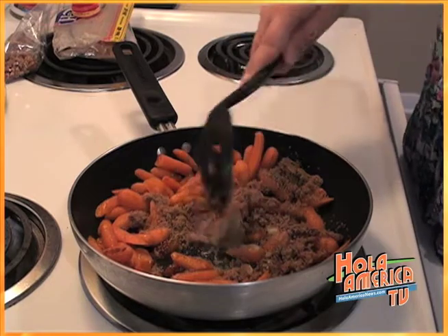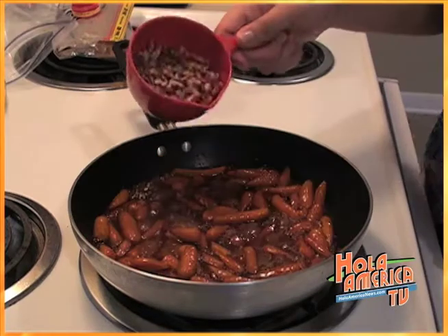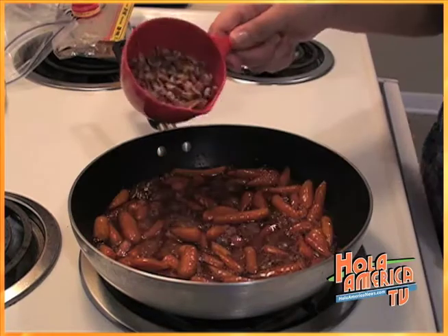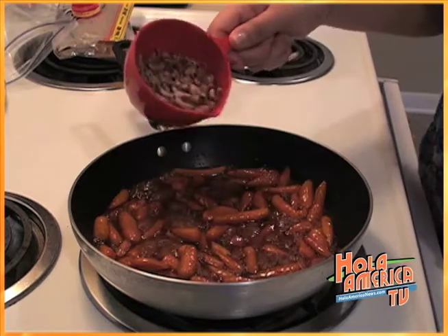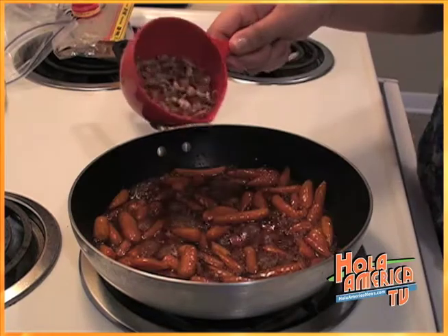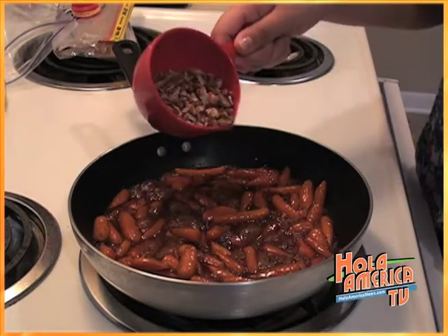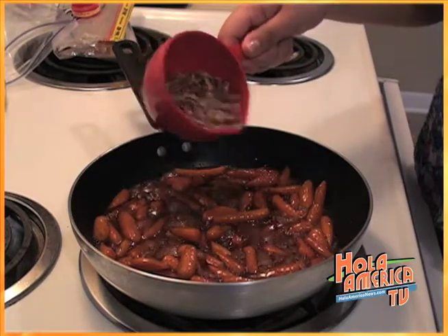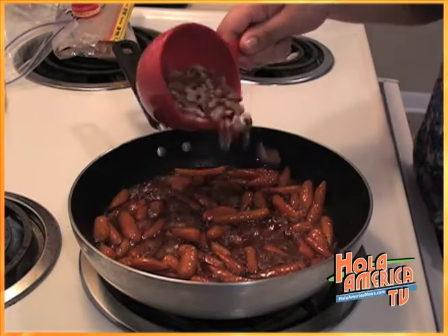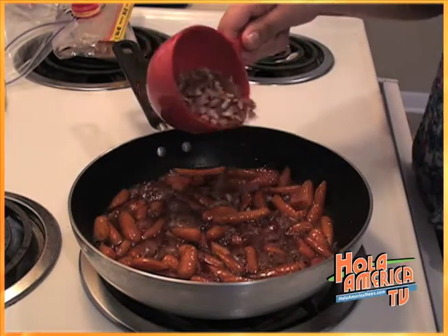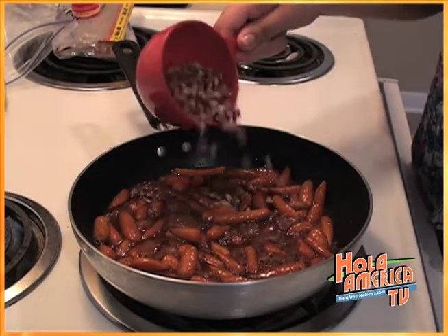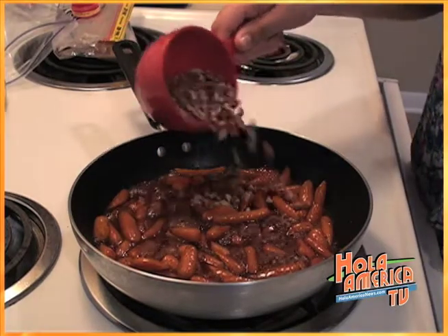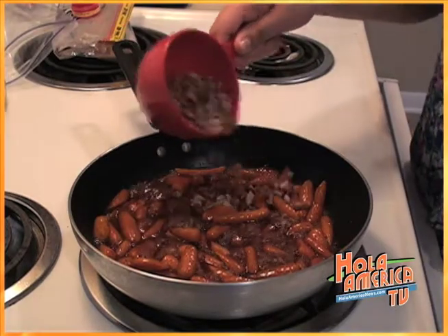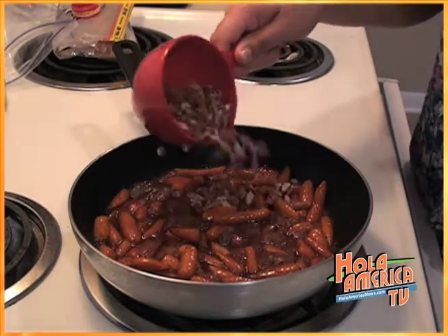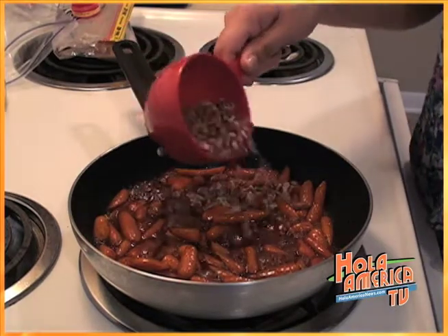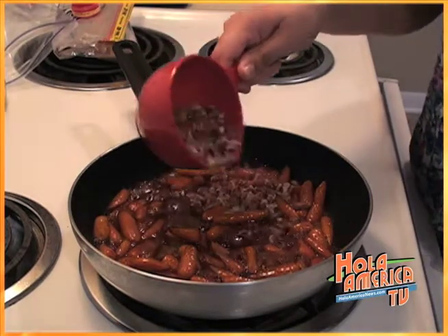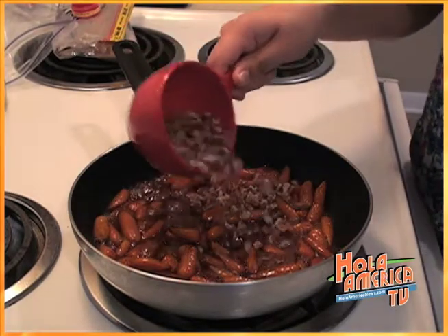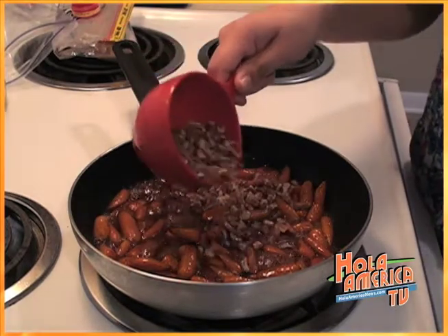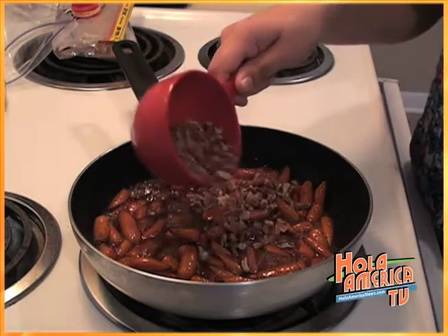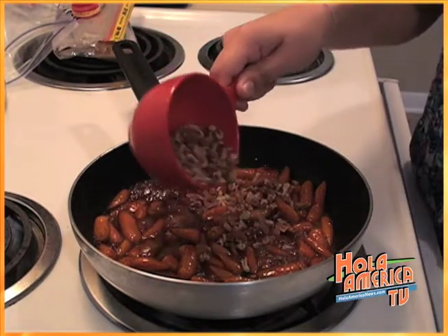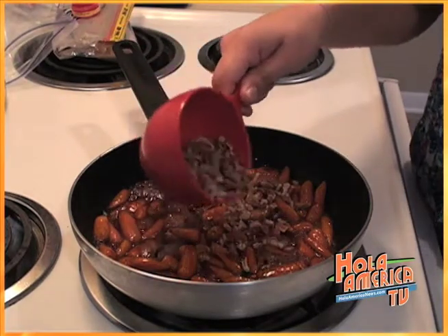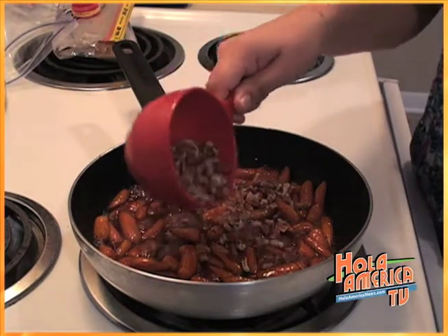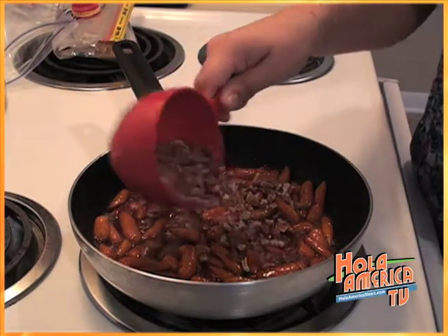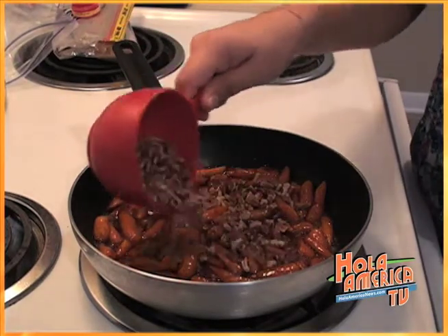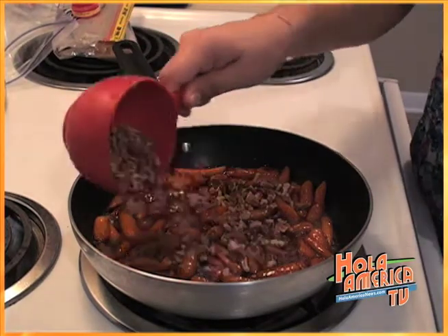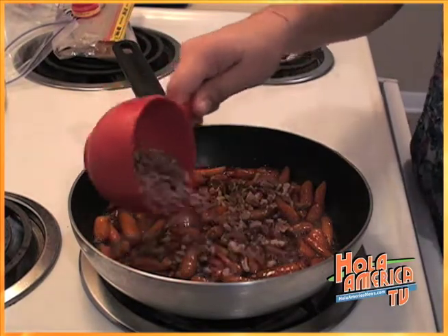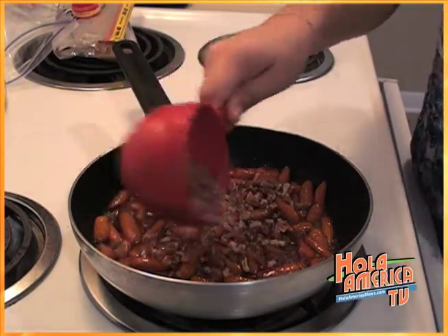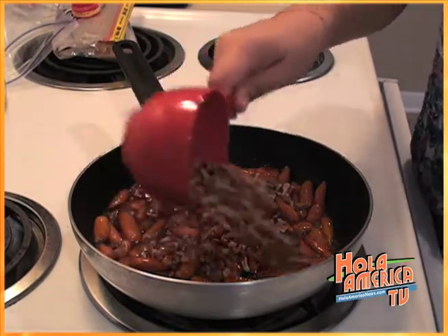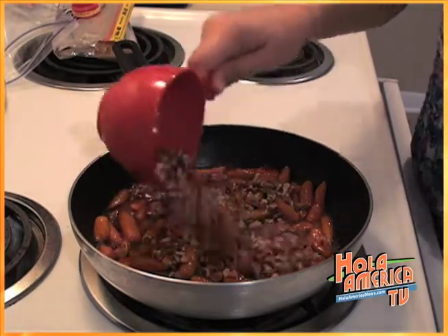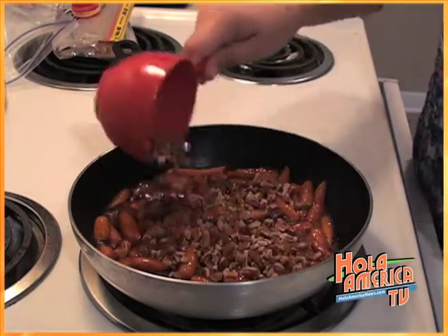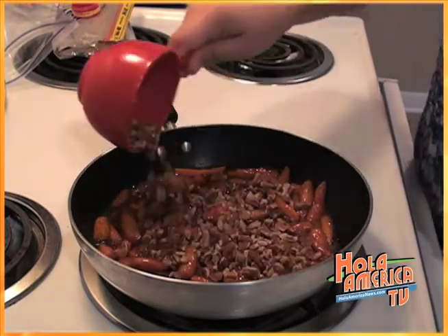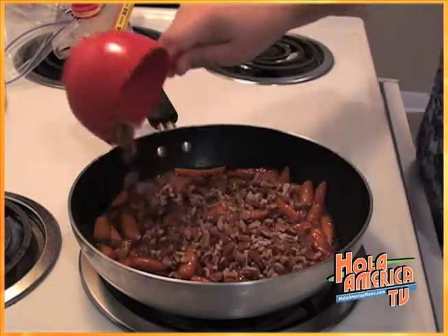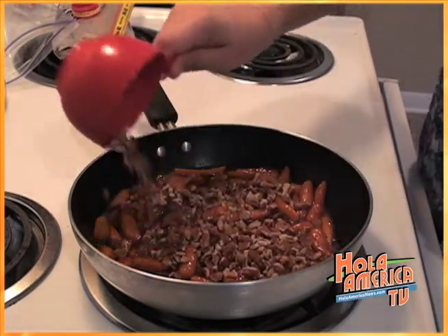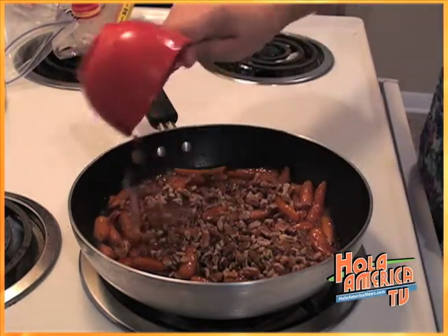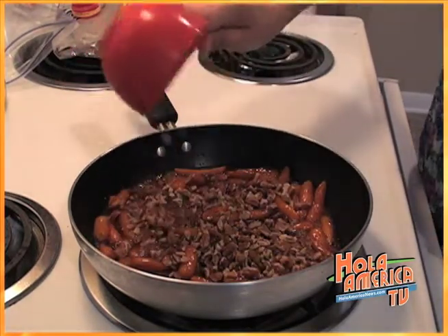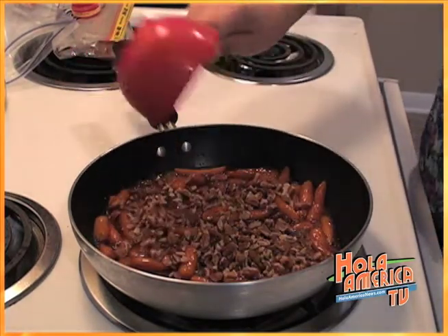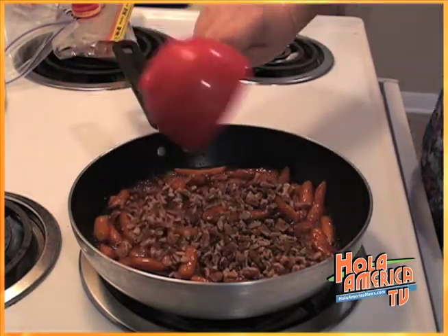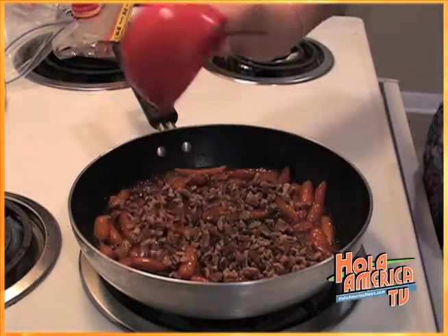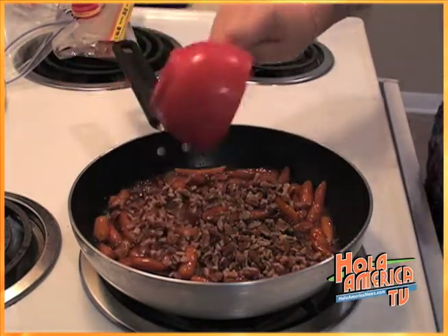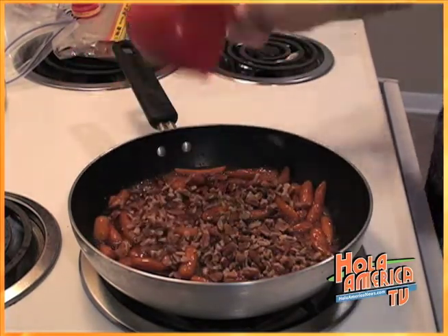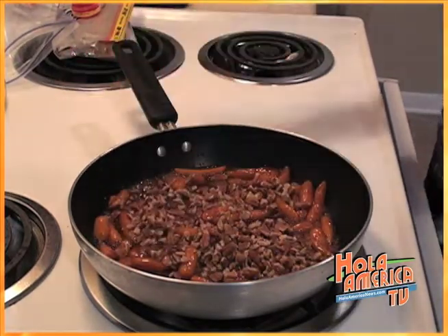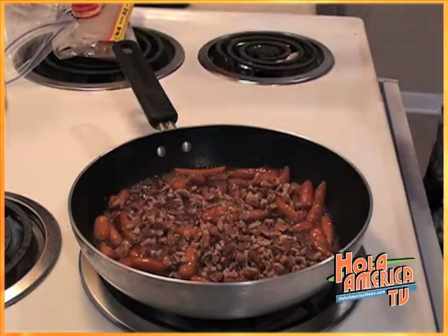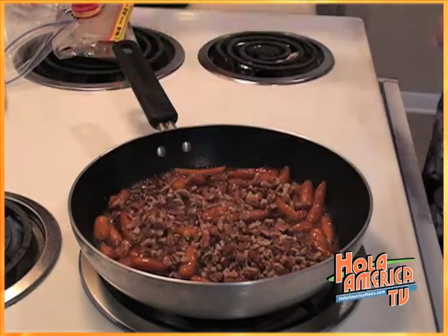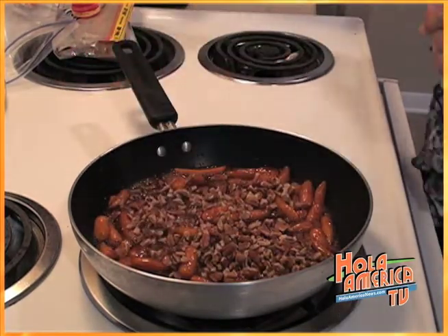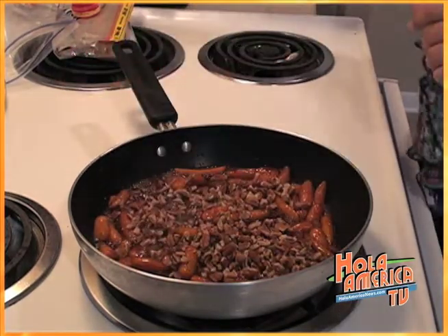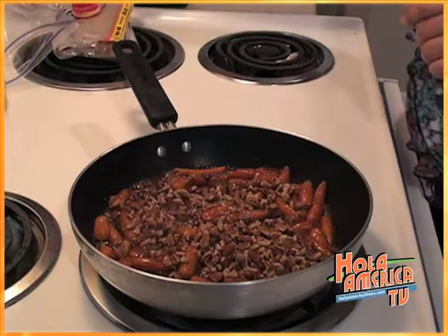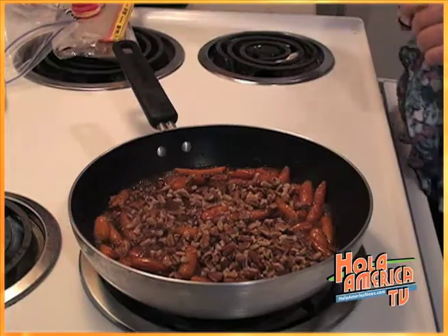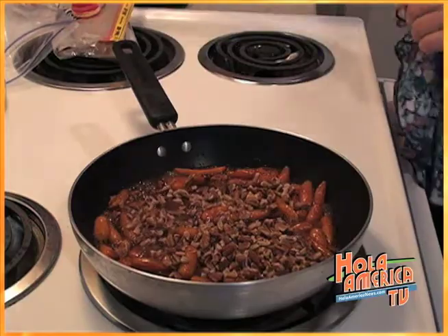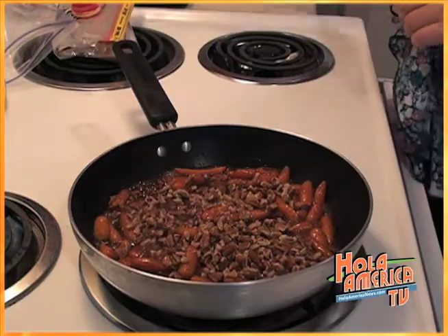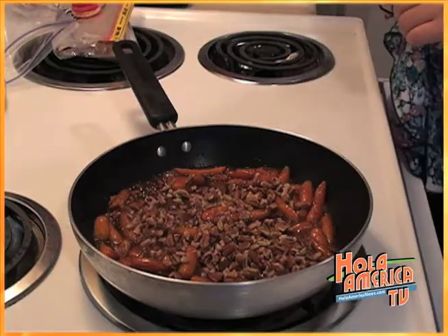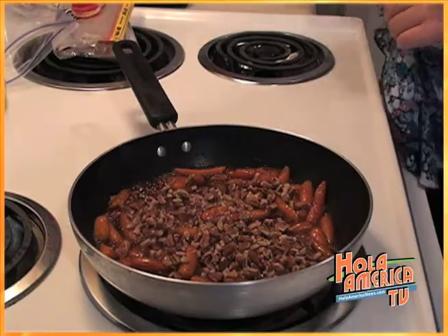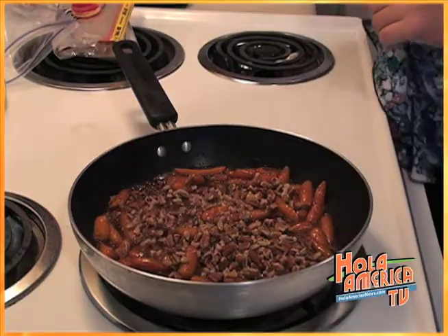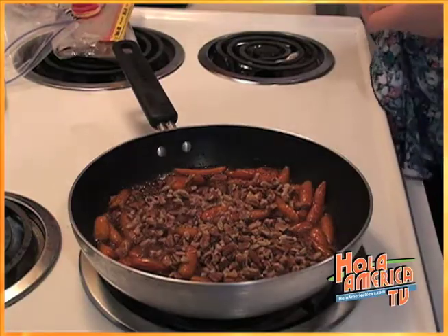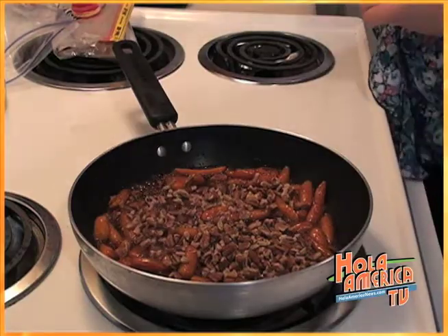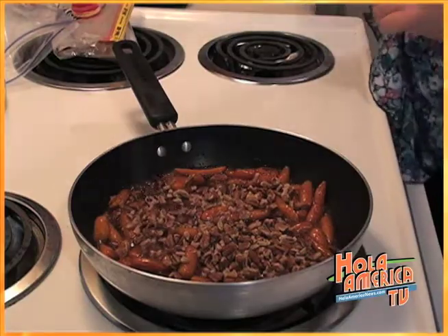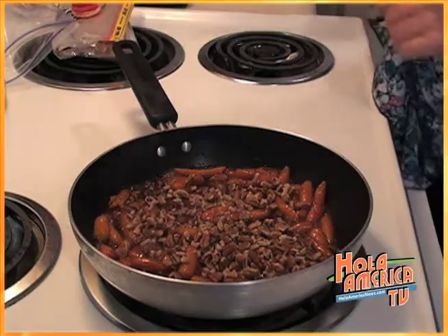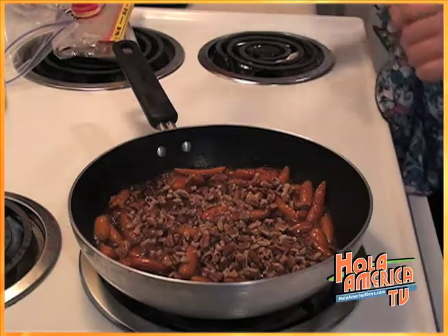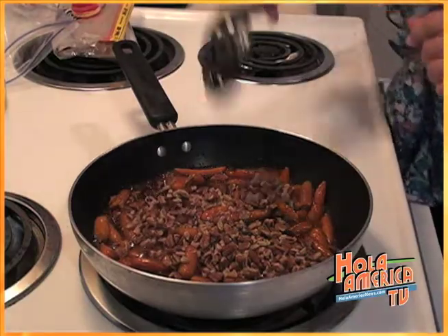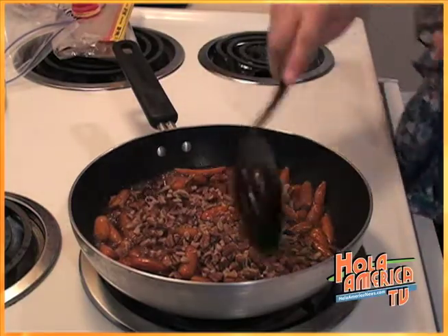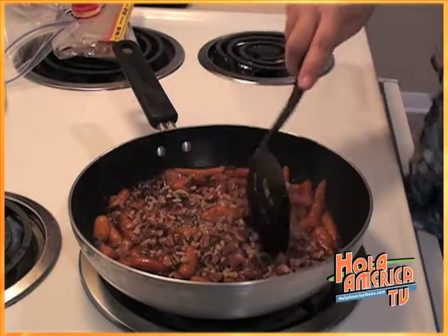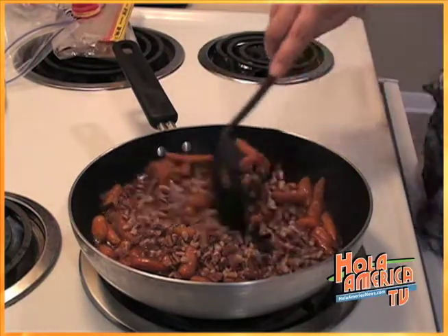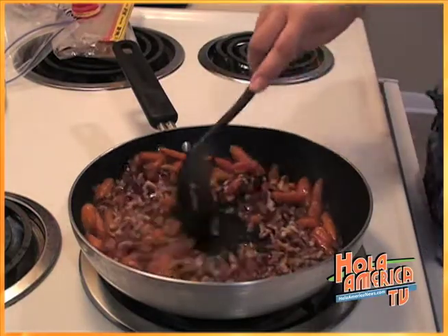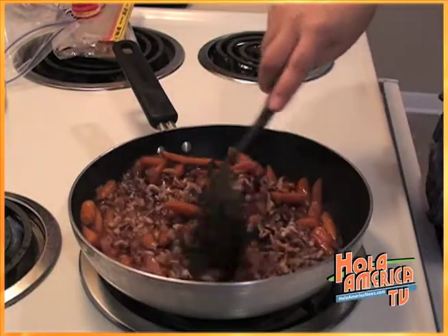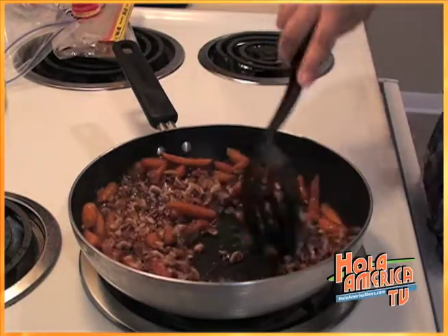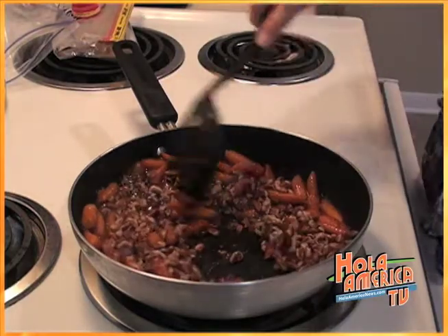Then add one and a half cups of toasted pecans until the carrots are tender and everything is mixed well with the sugar.